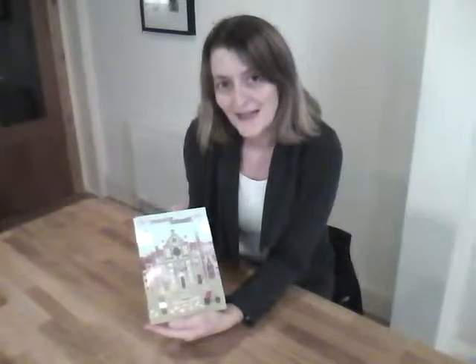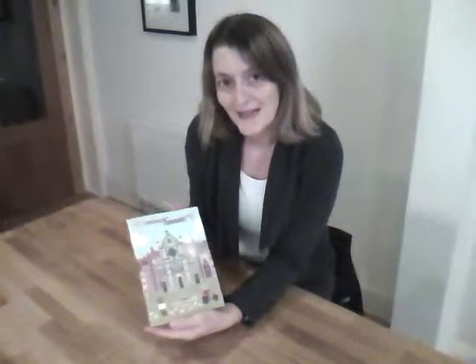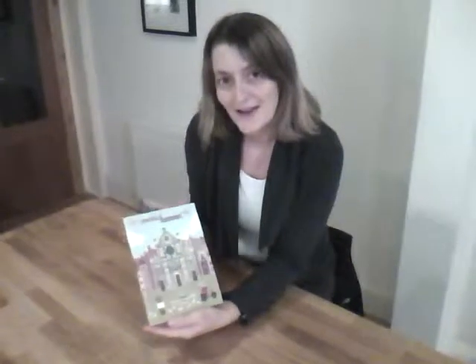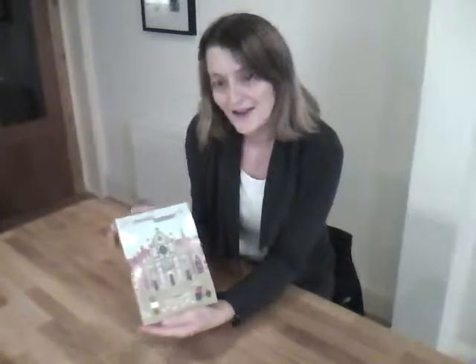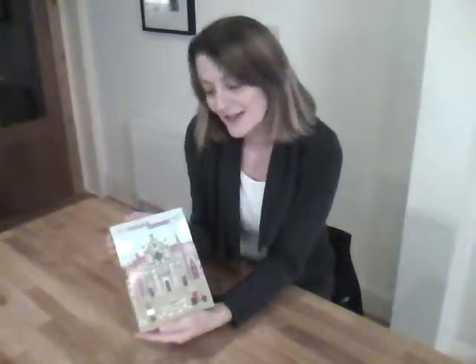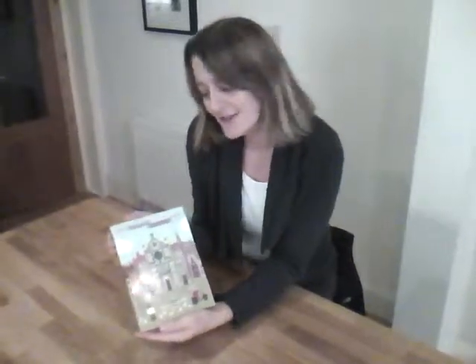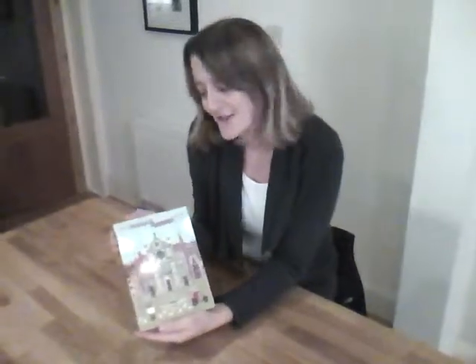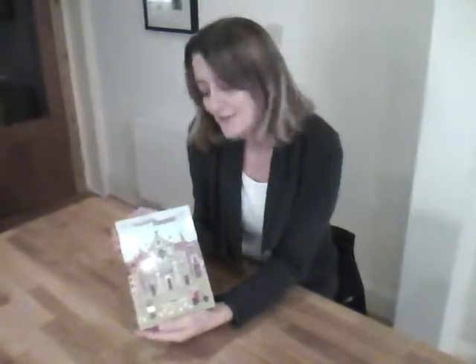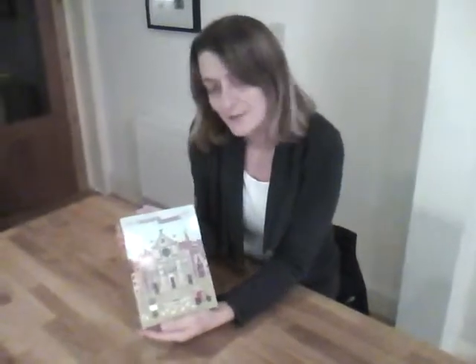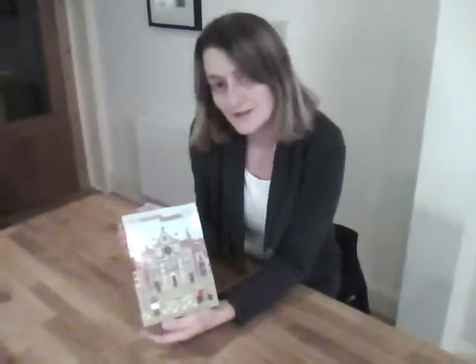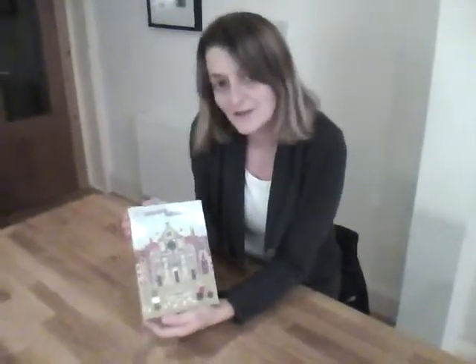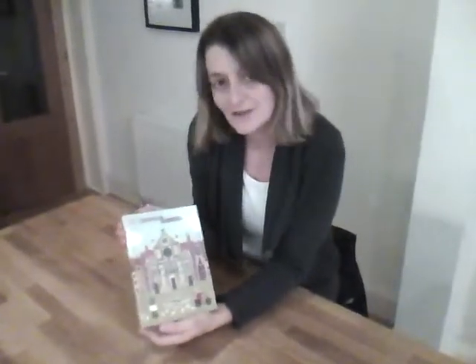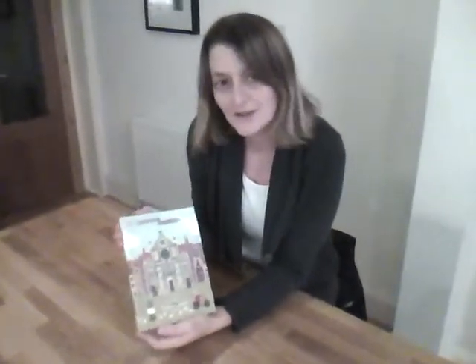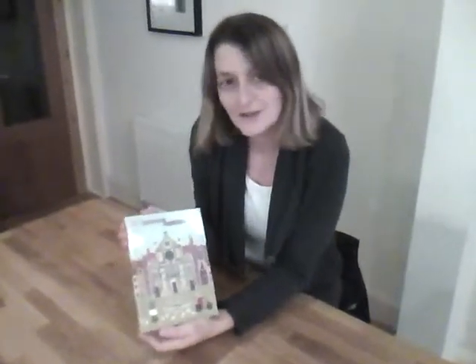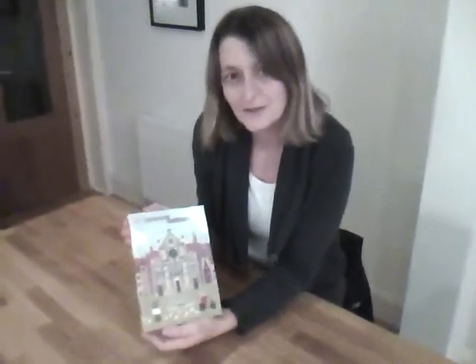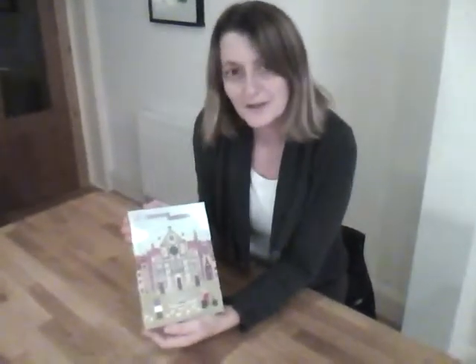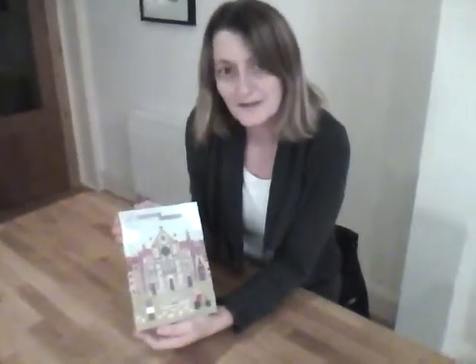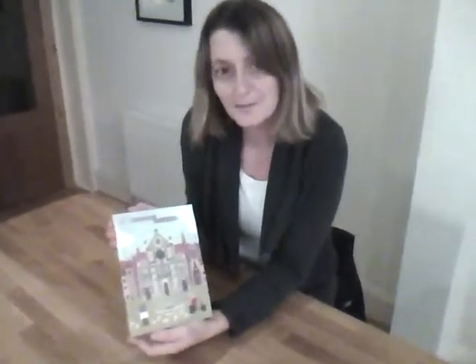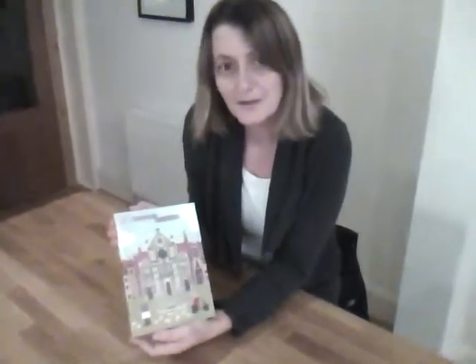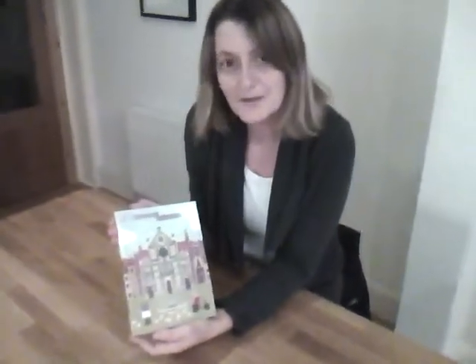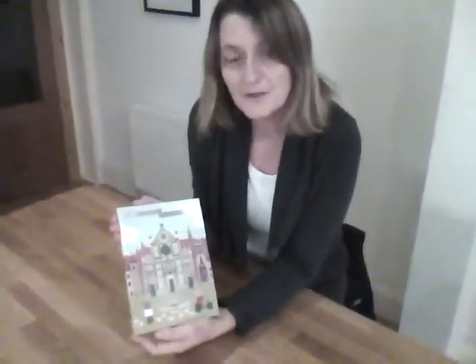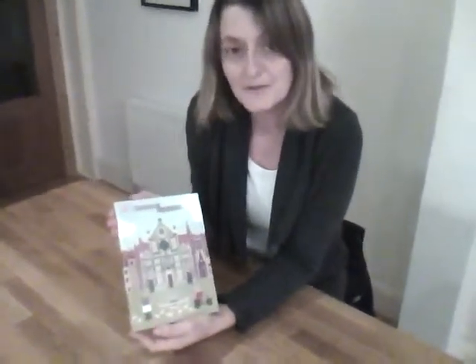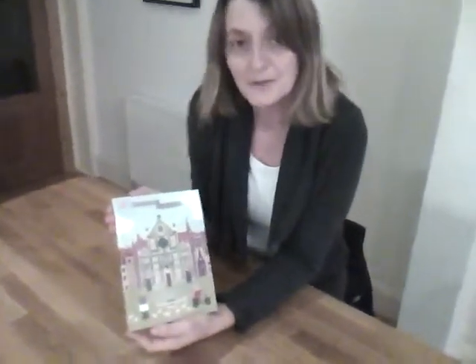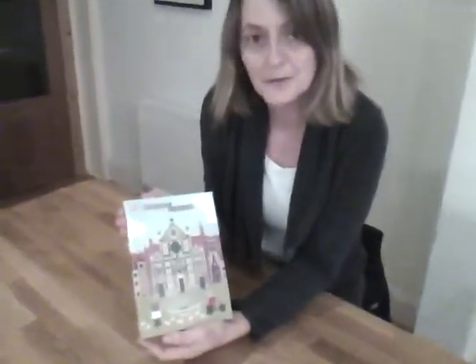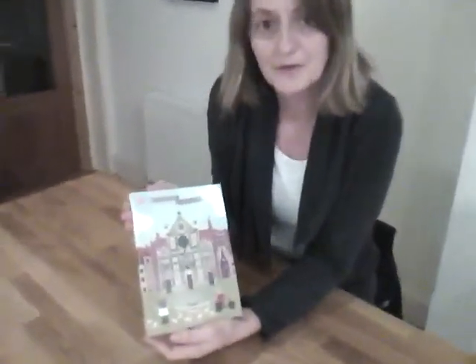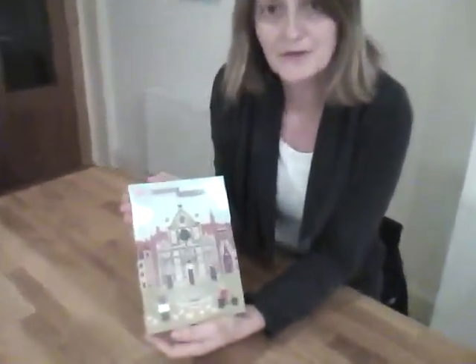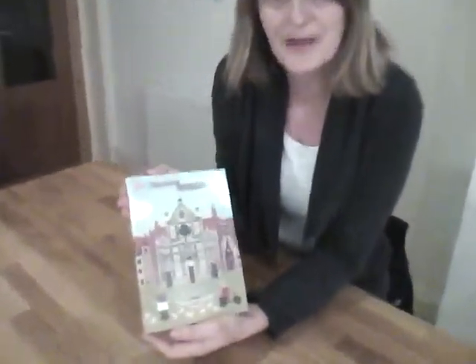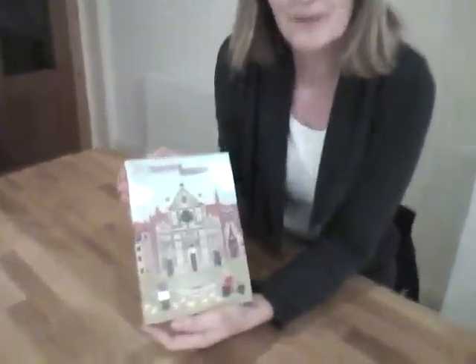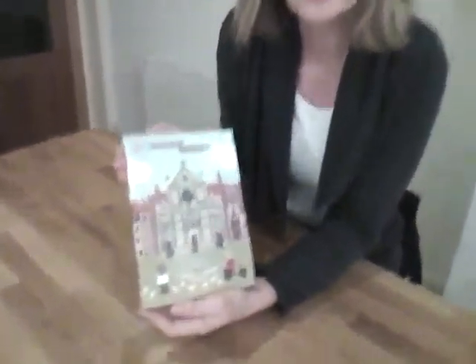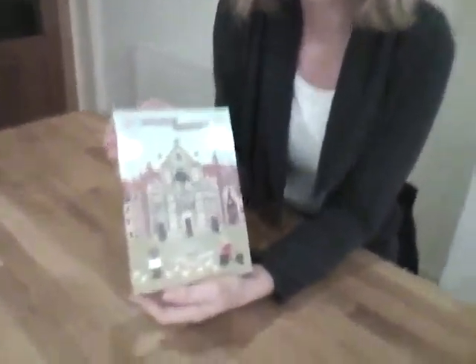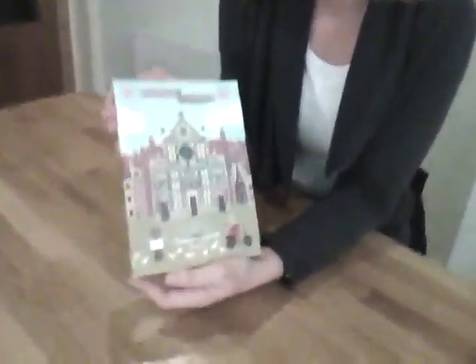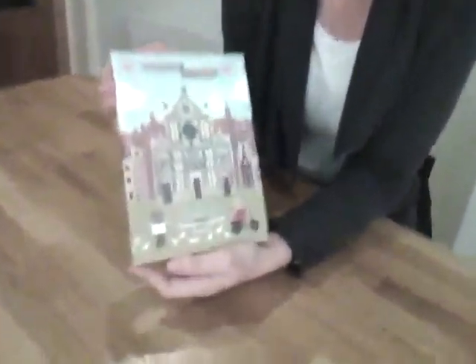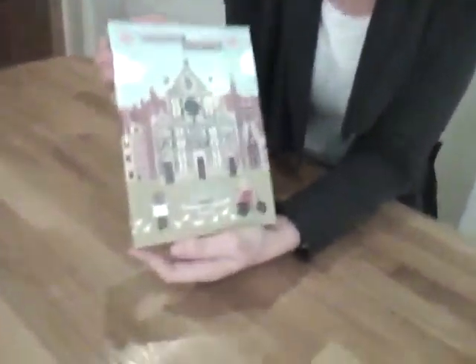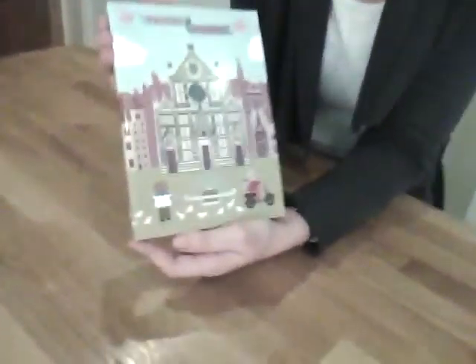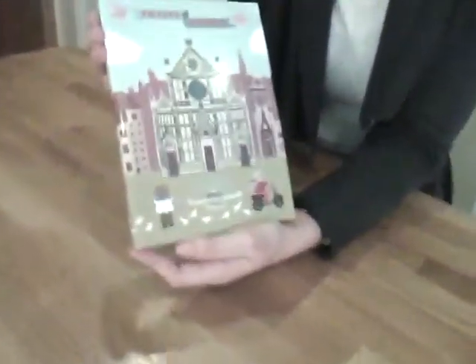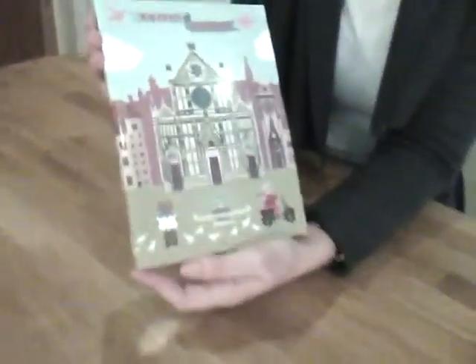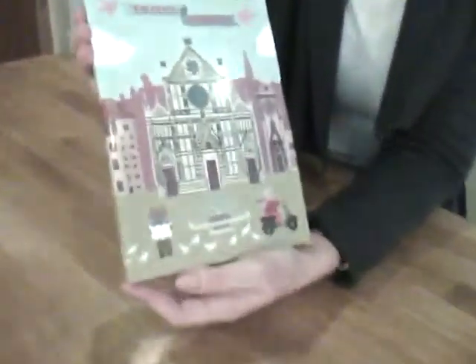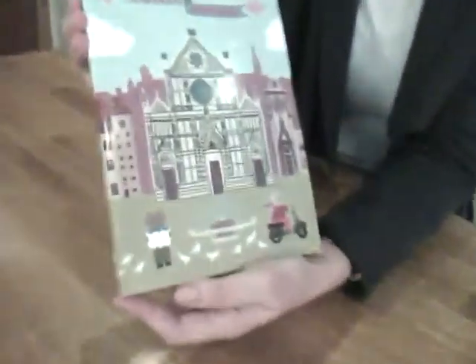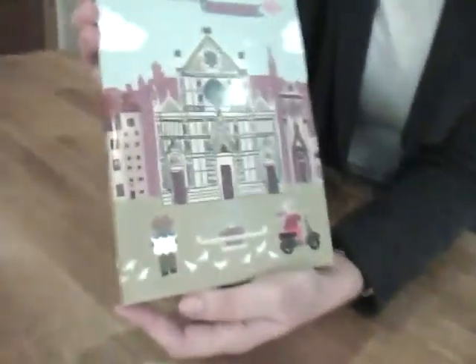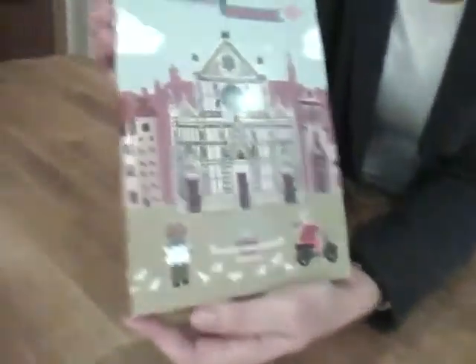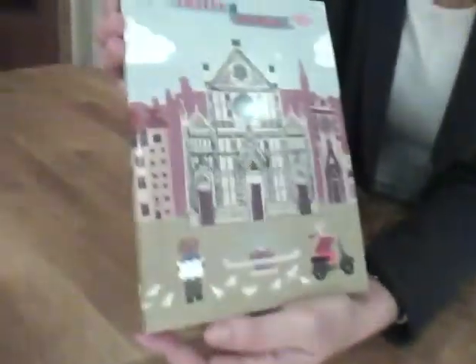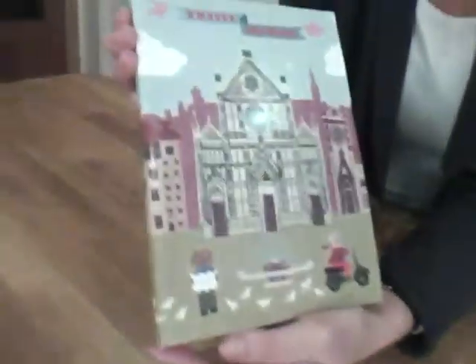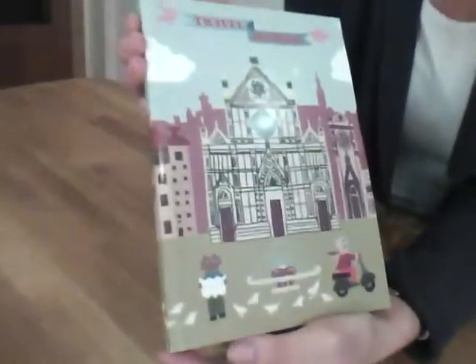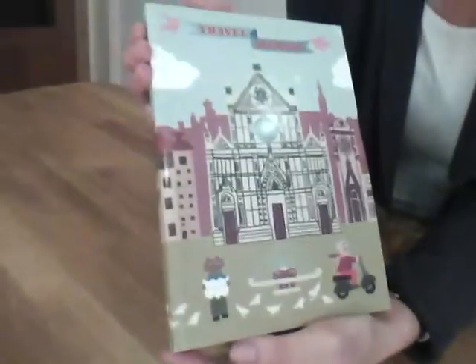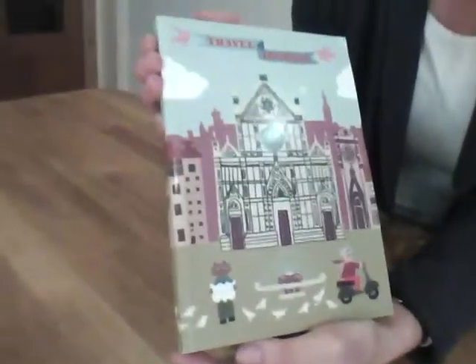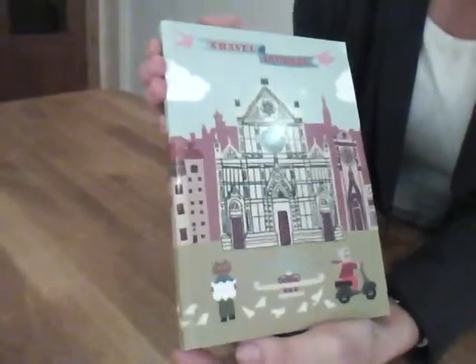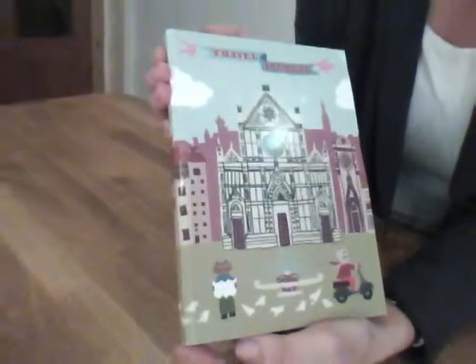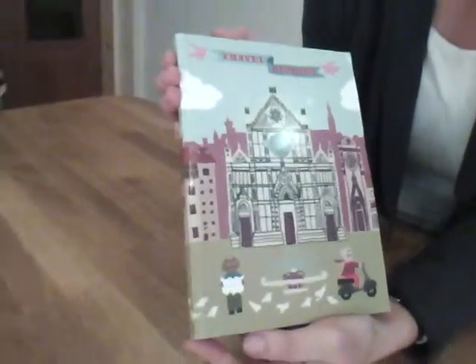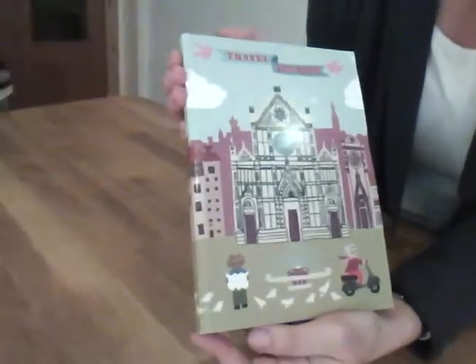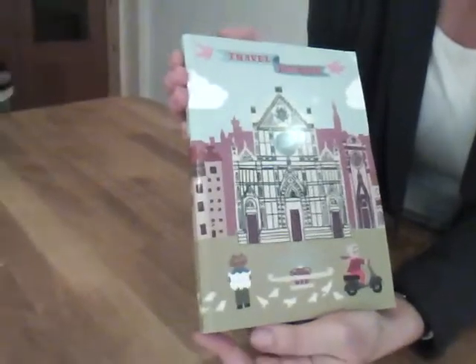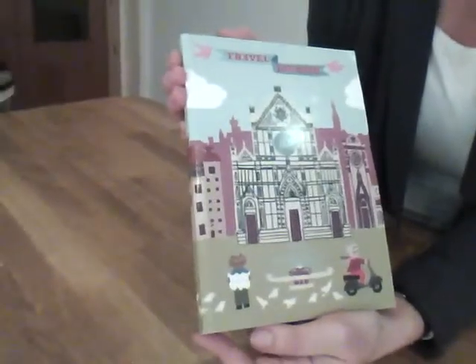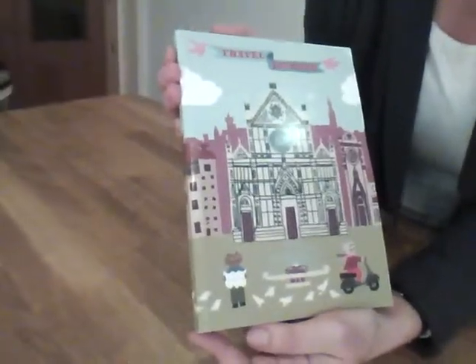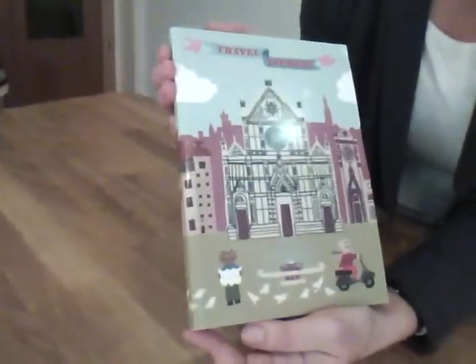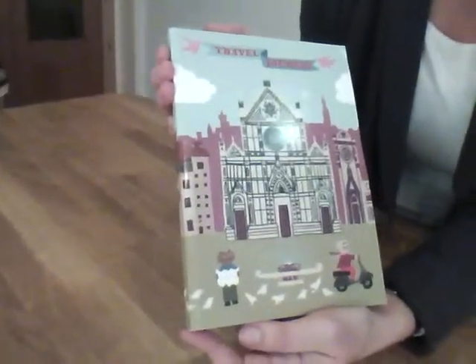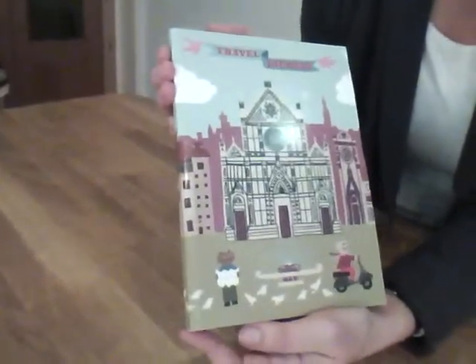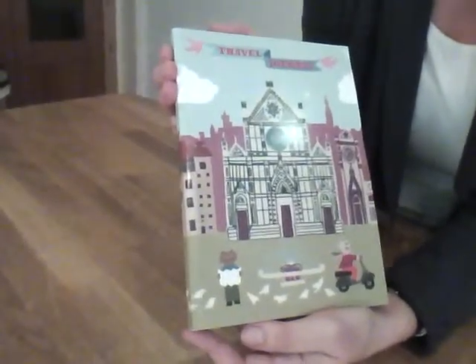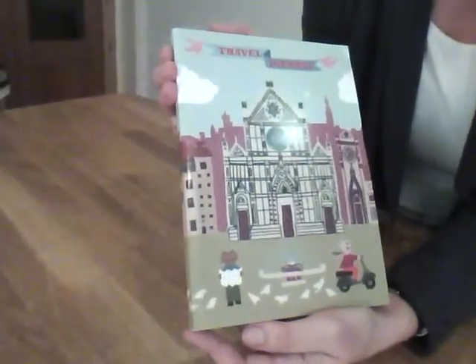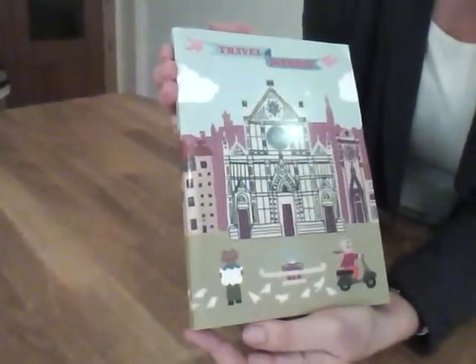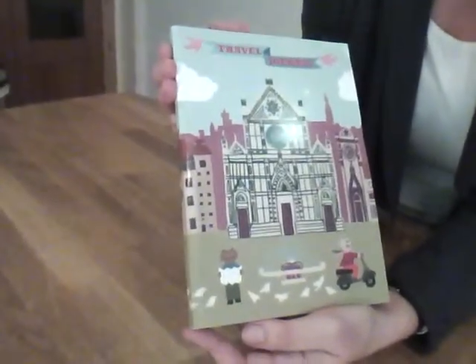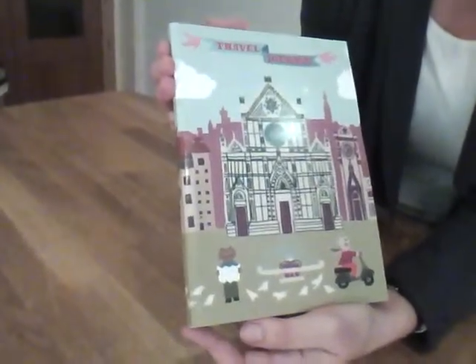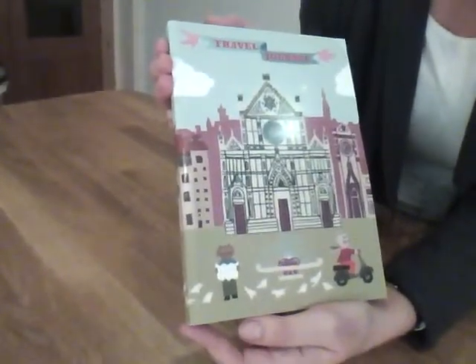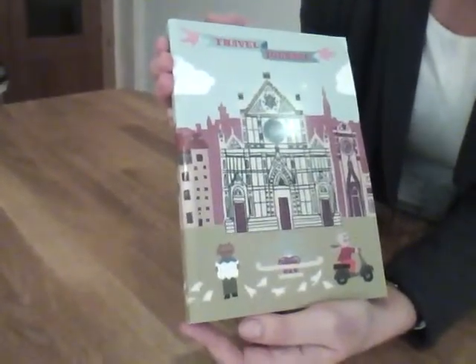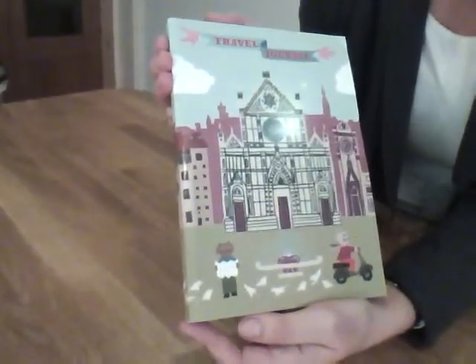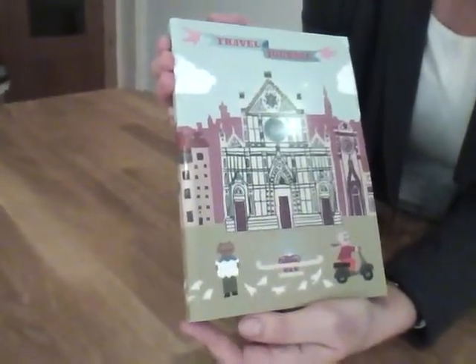Hi, I just wanted to show you this beautiful travel journal for children. I'd say it's suitable for younger children.